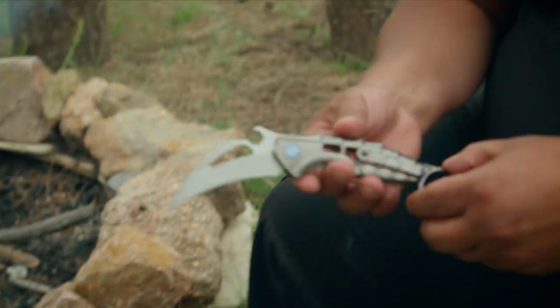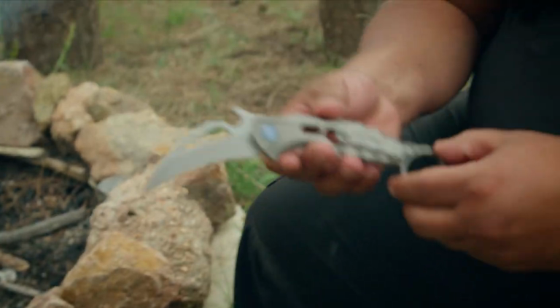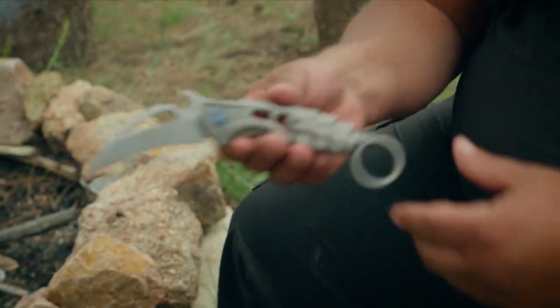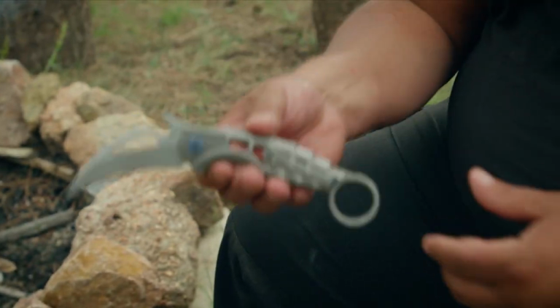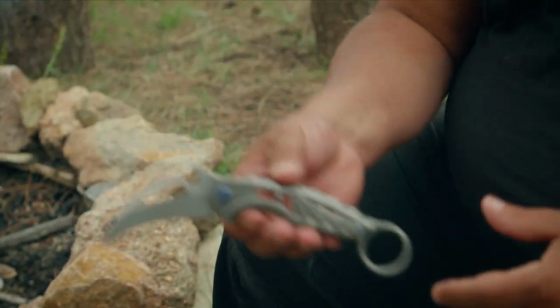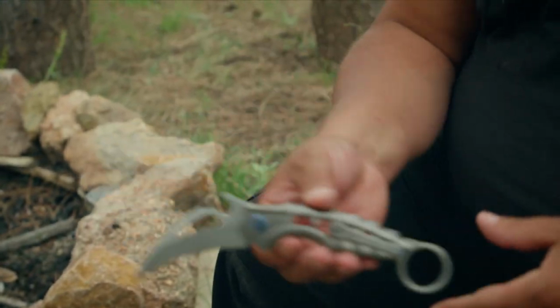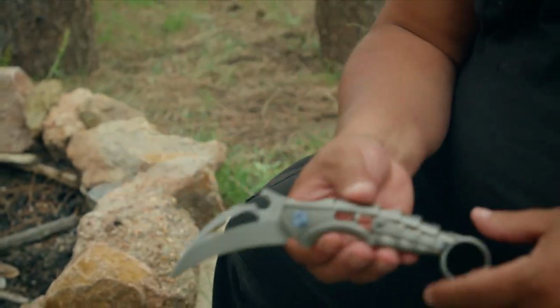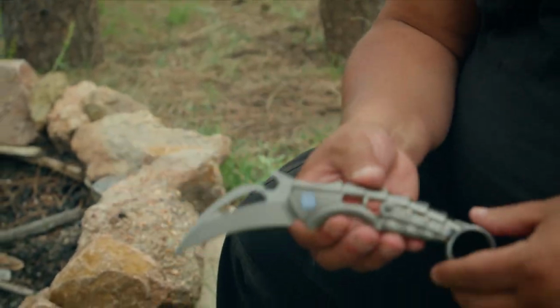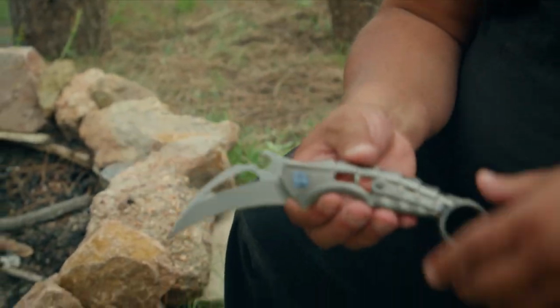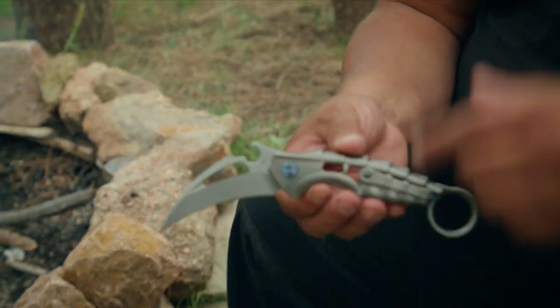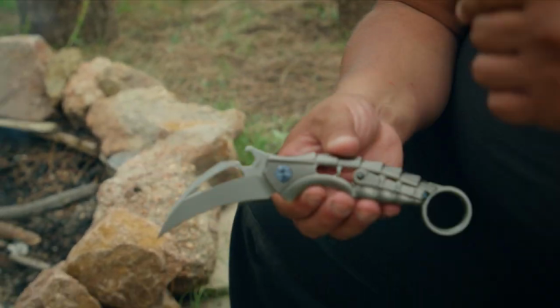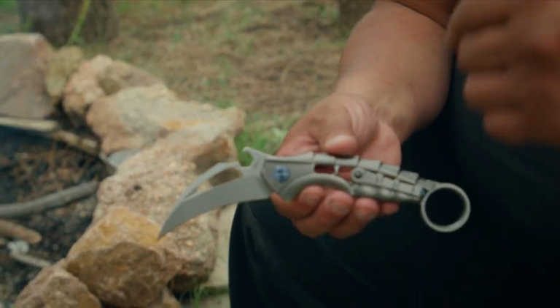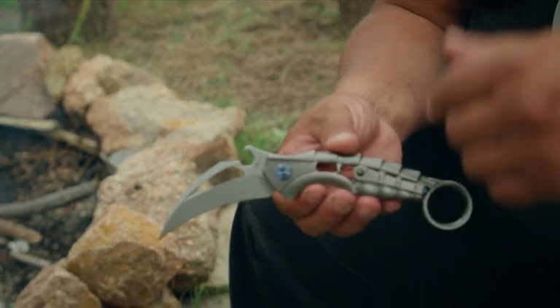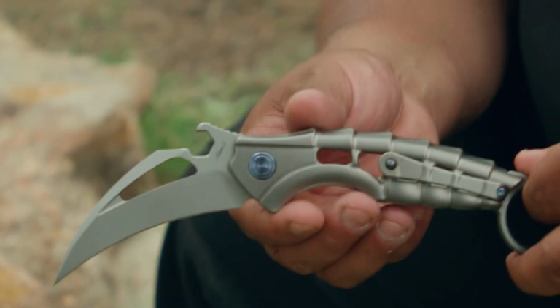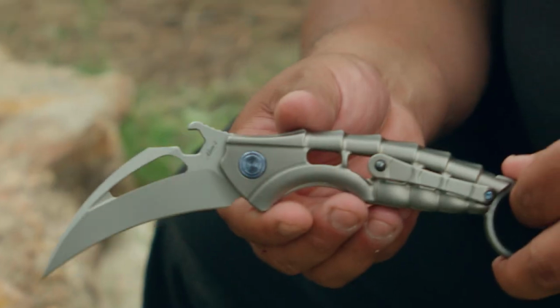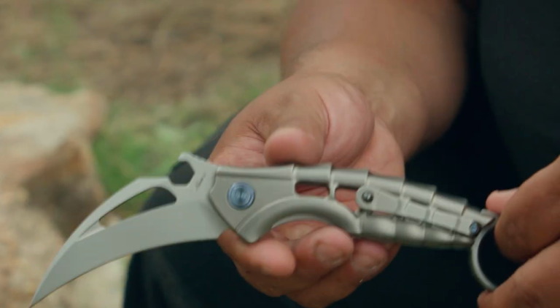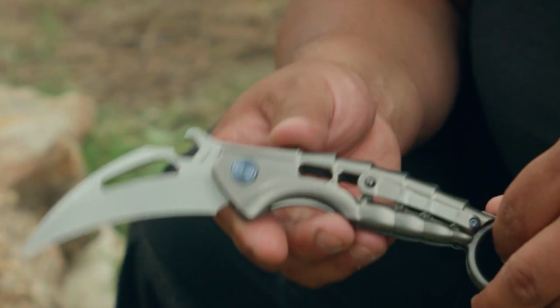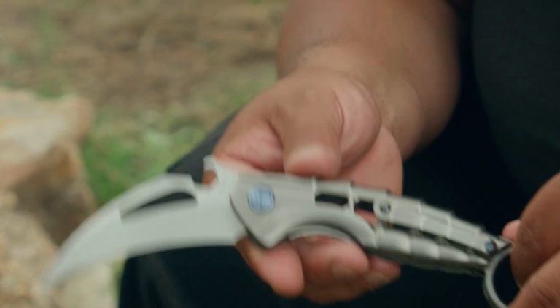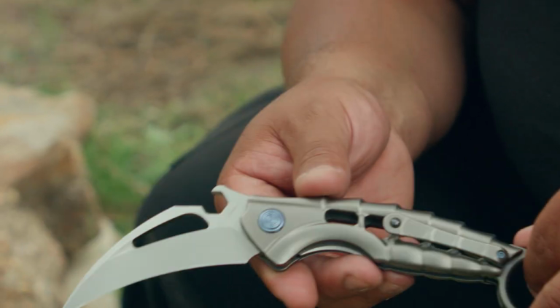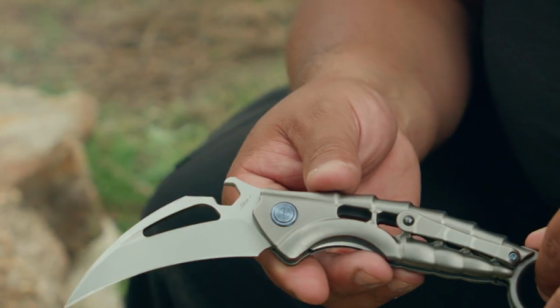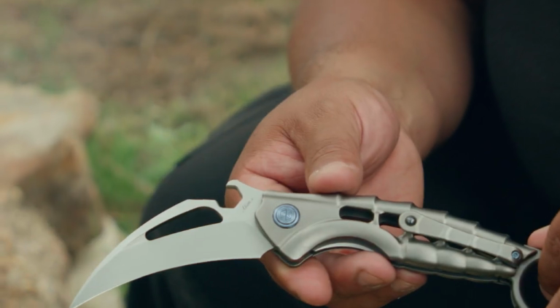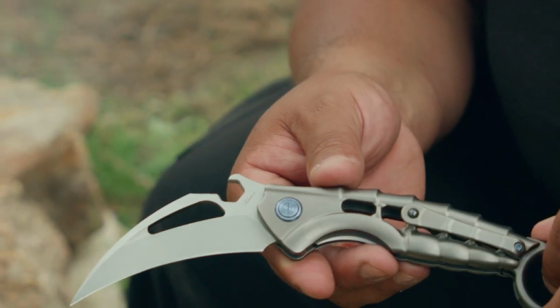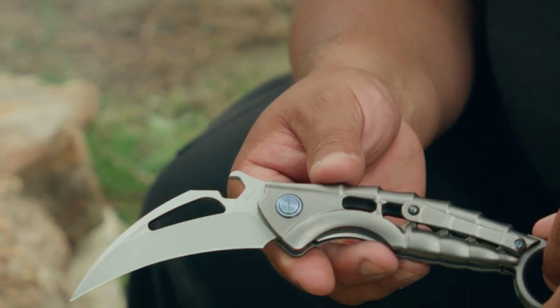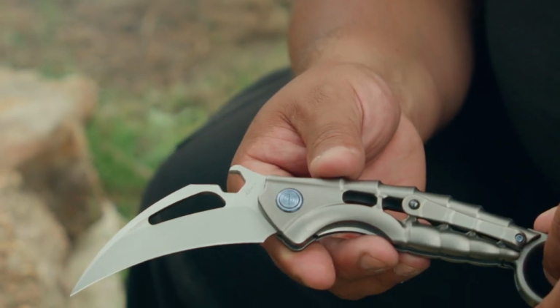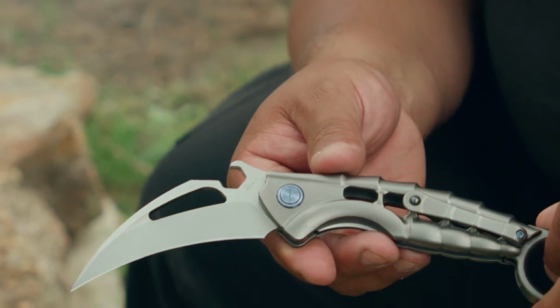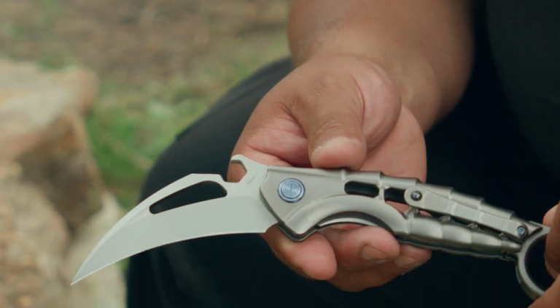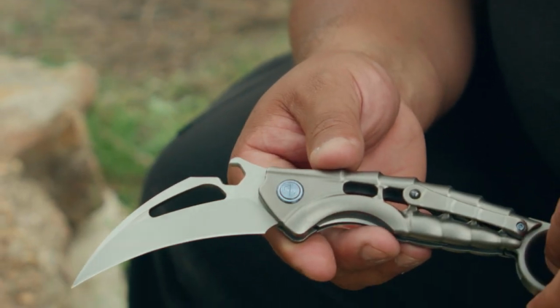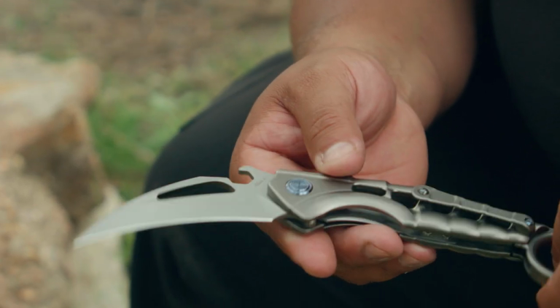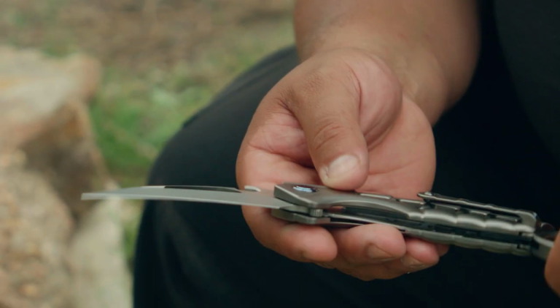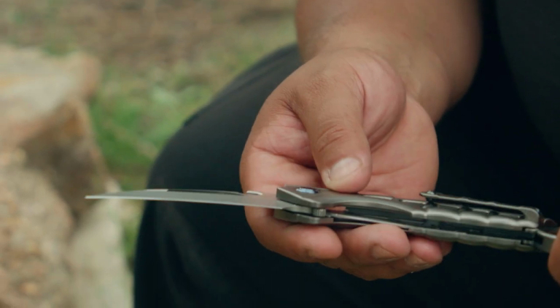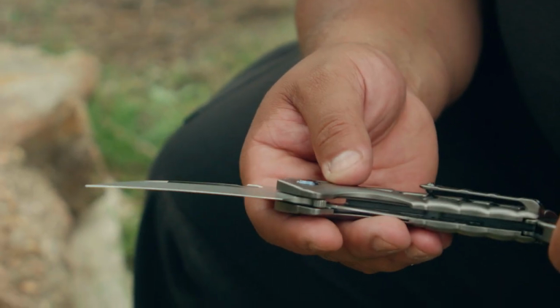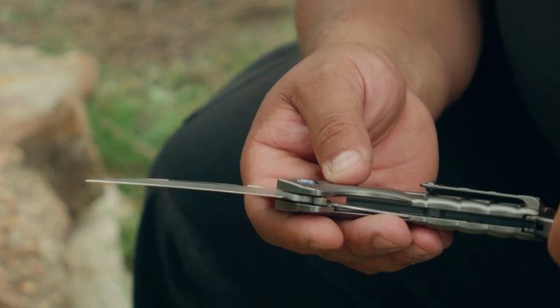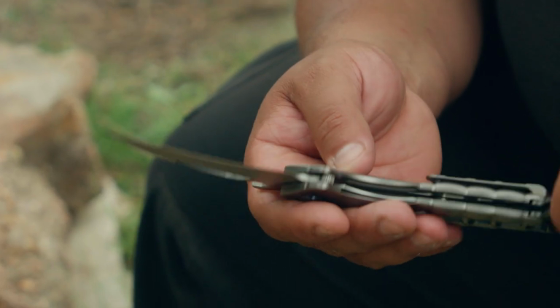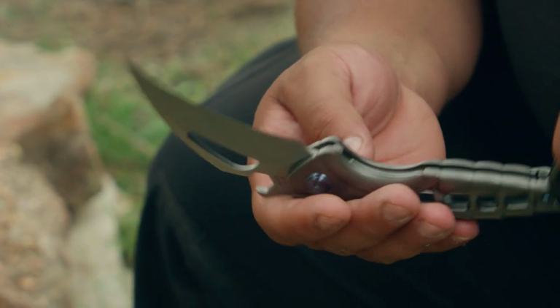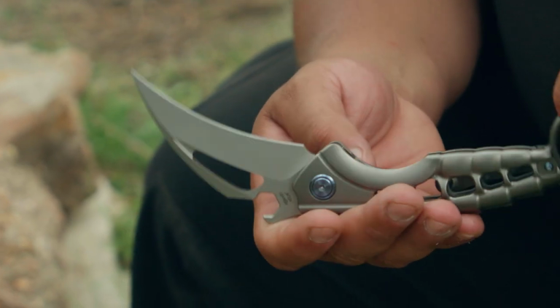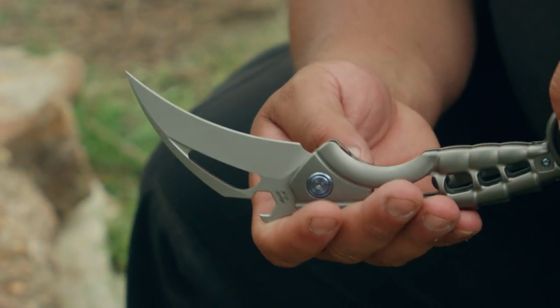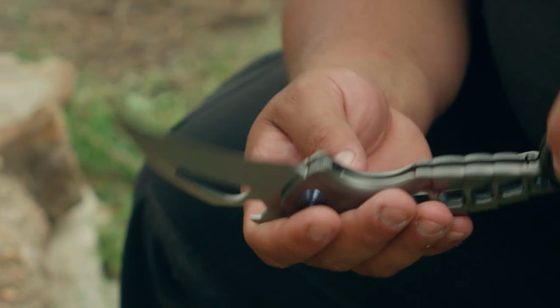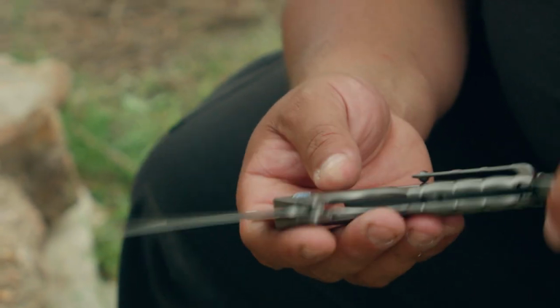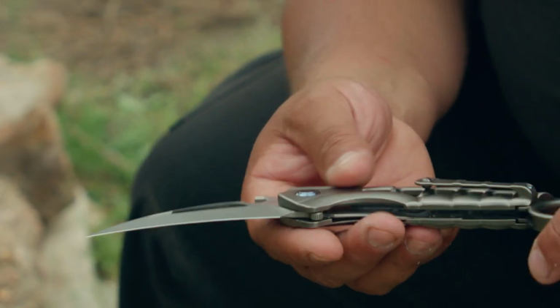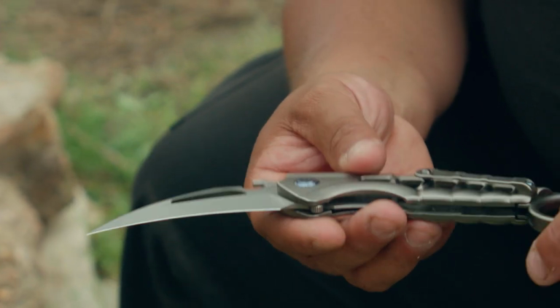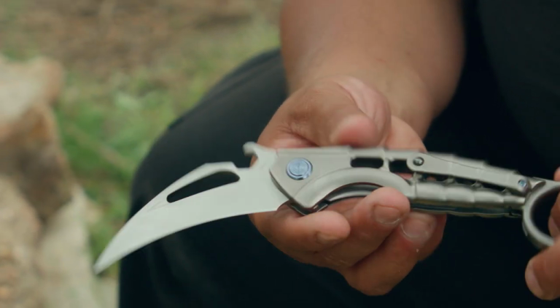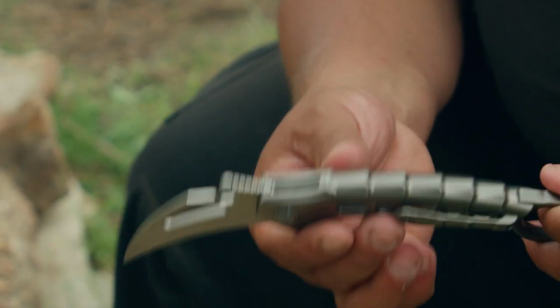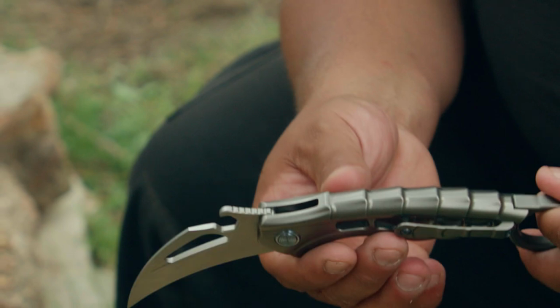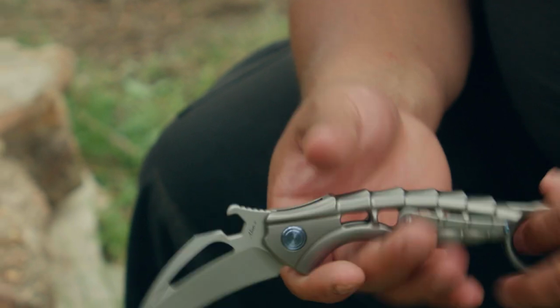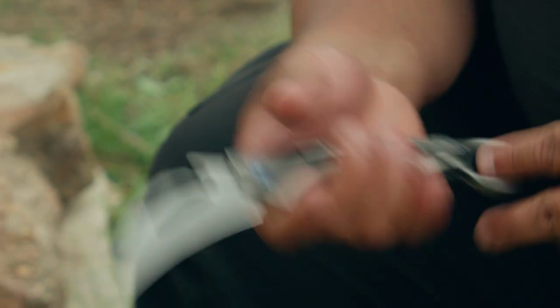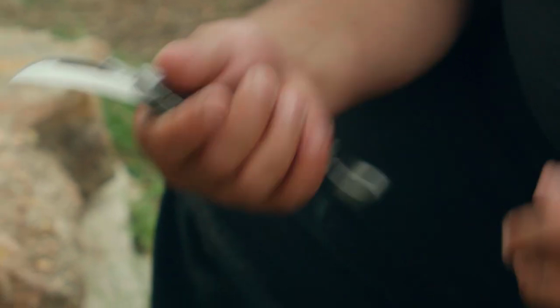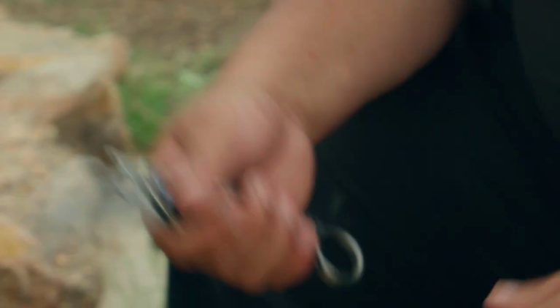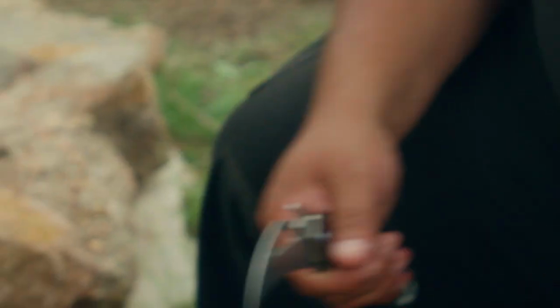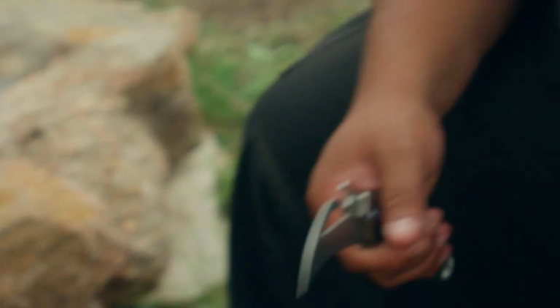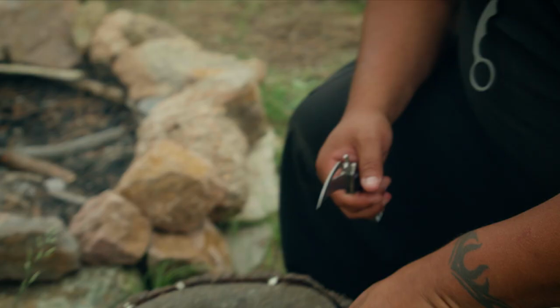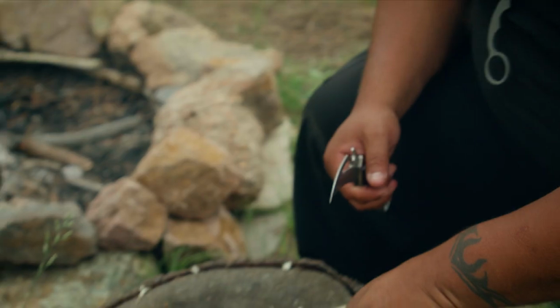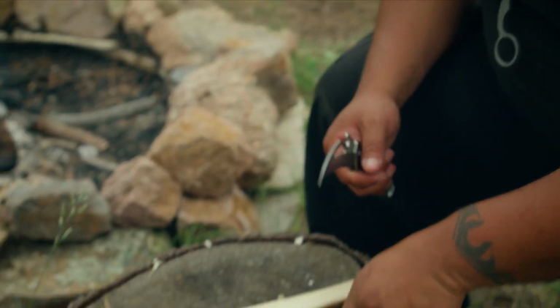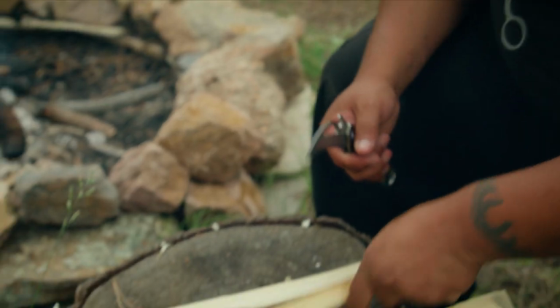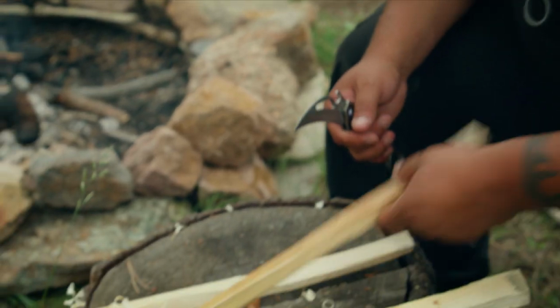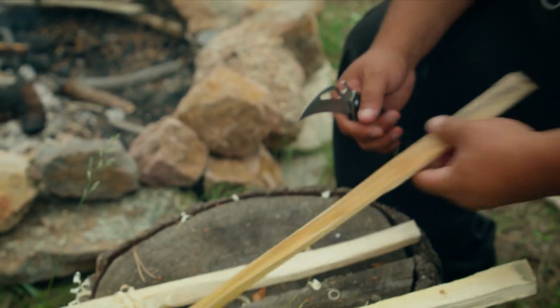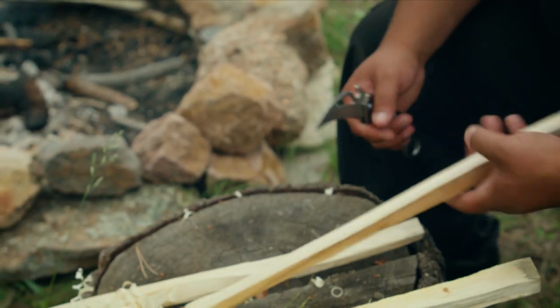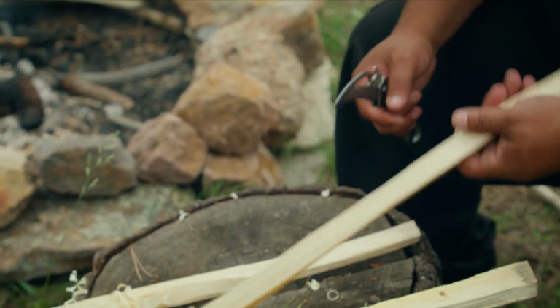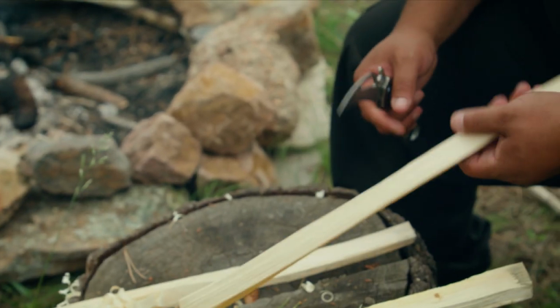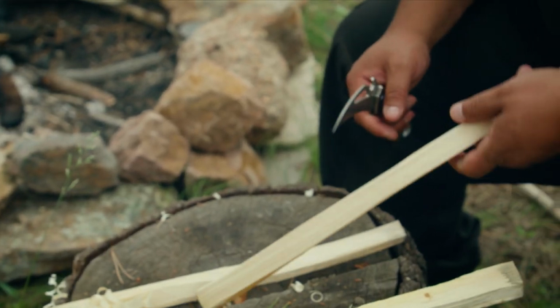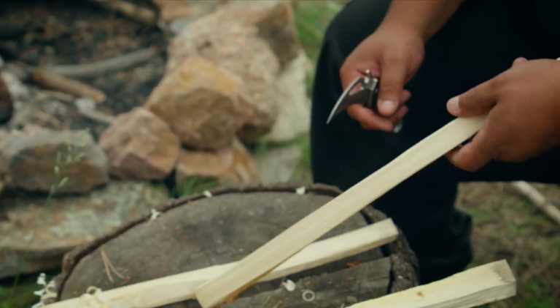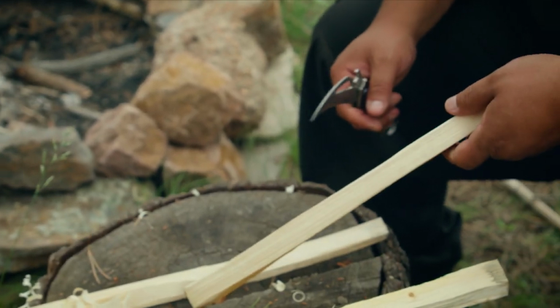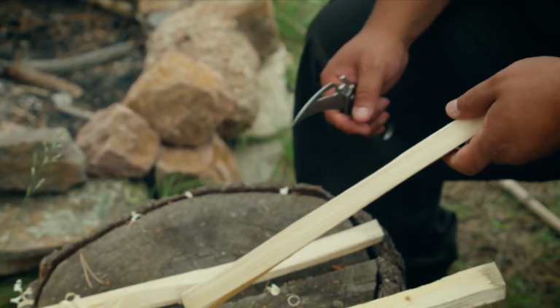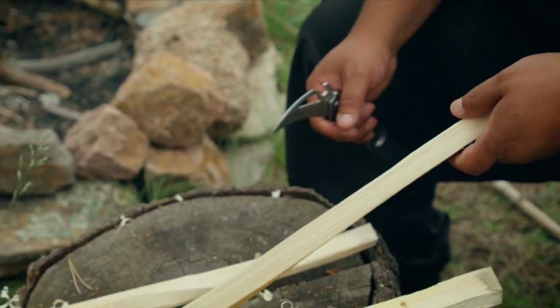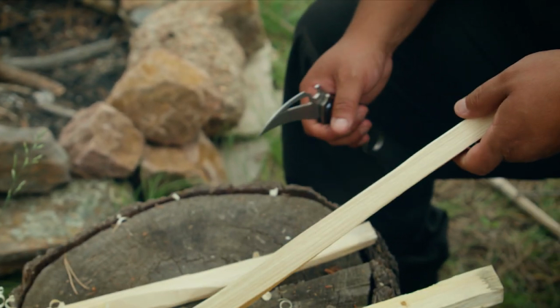And here we have the Alien. Nice little knife. Digging it so far. Let's see what it does.